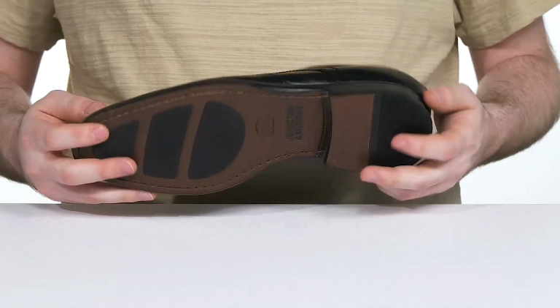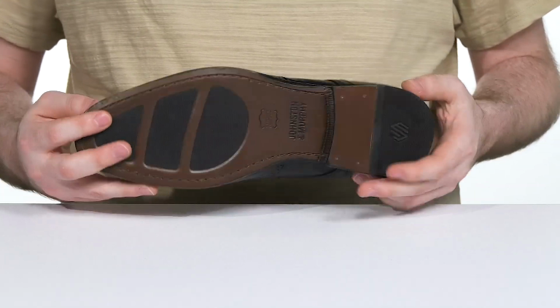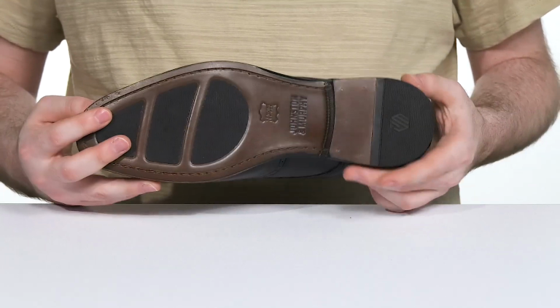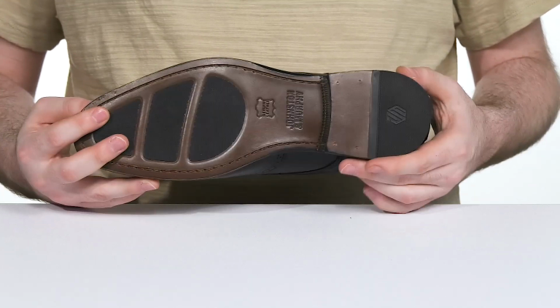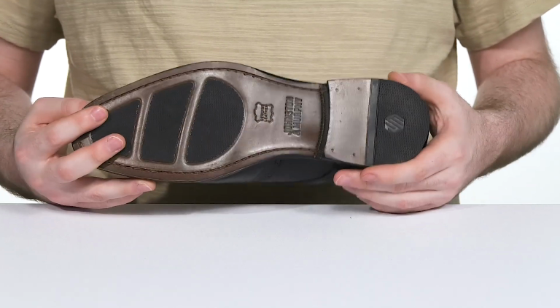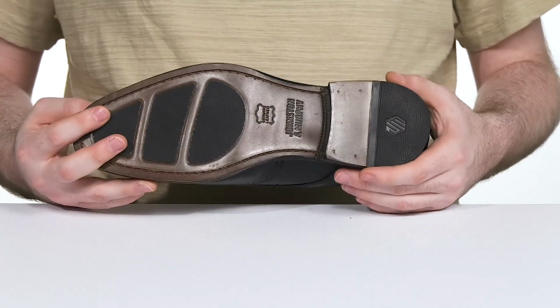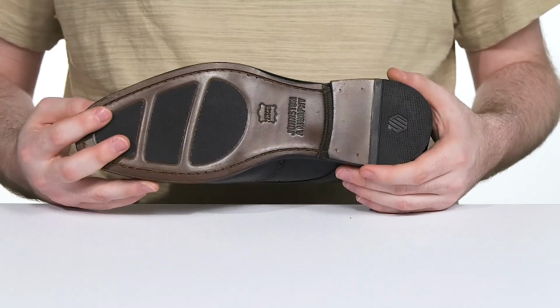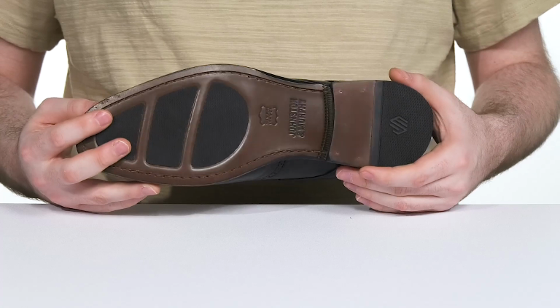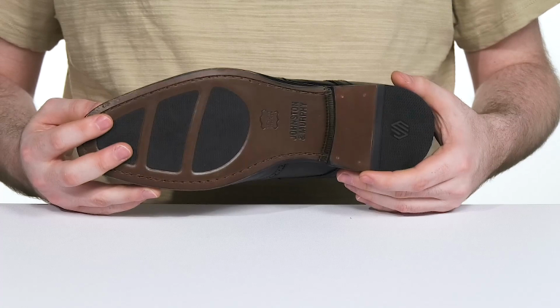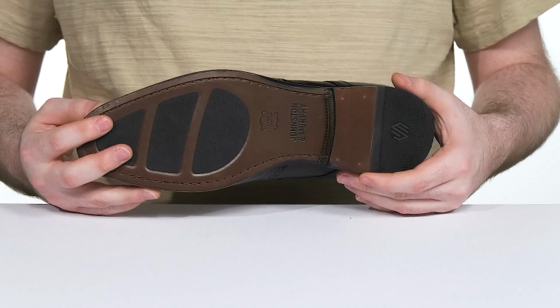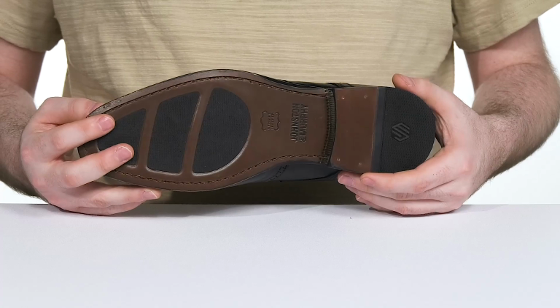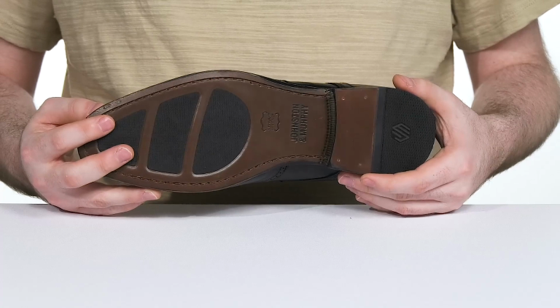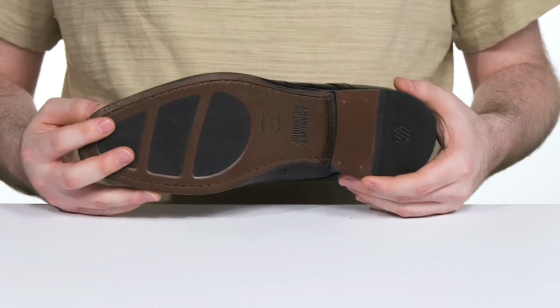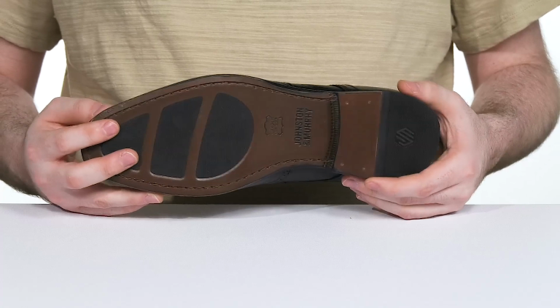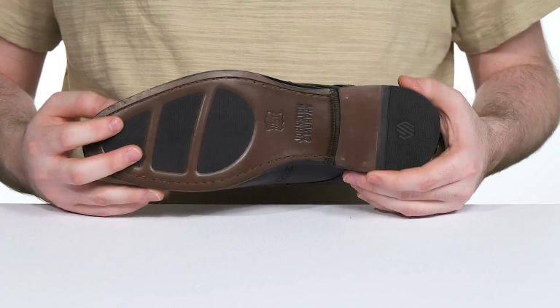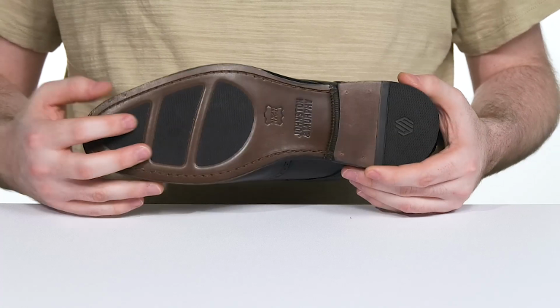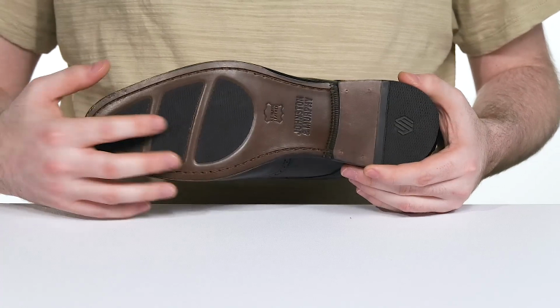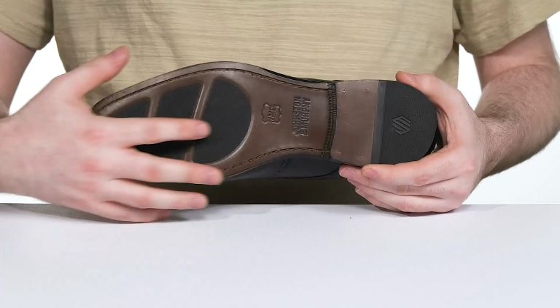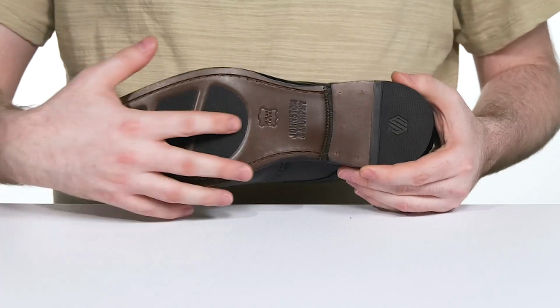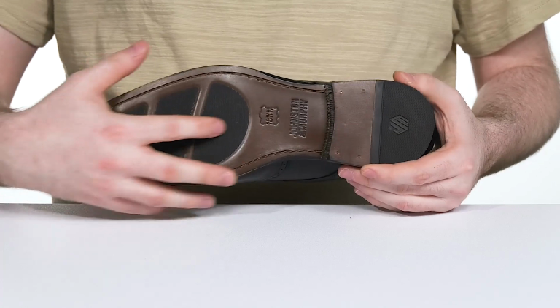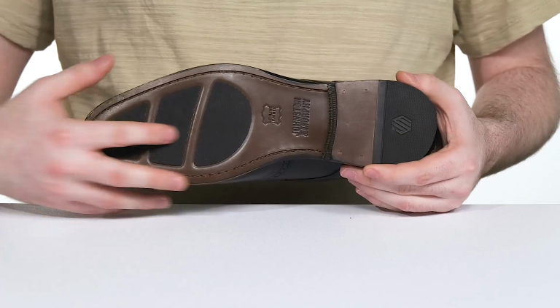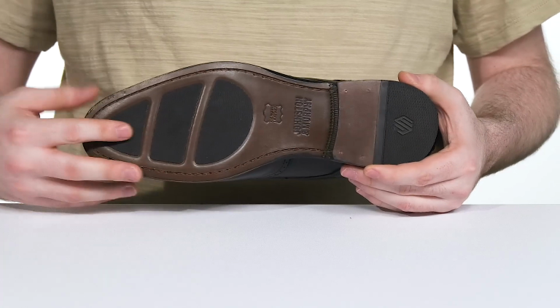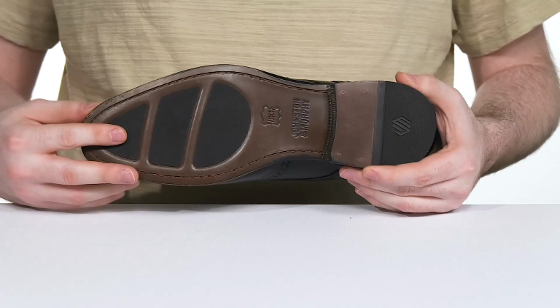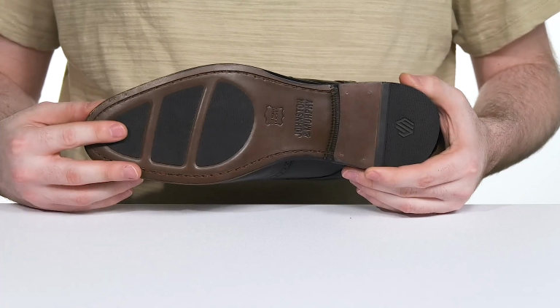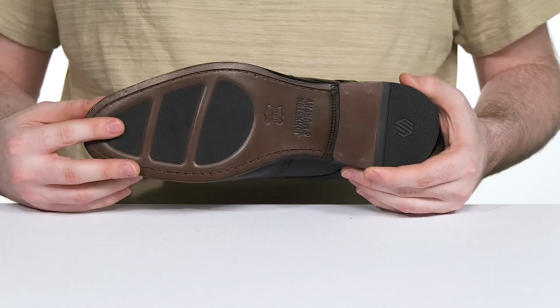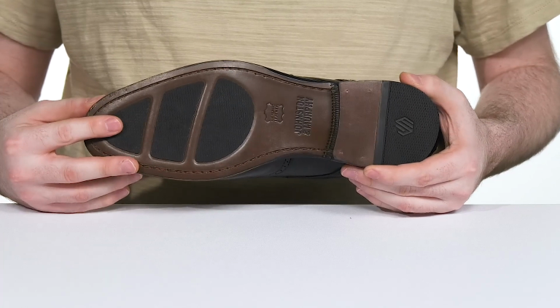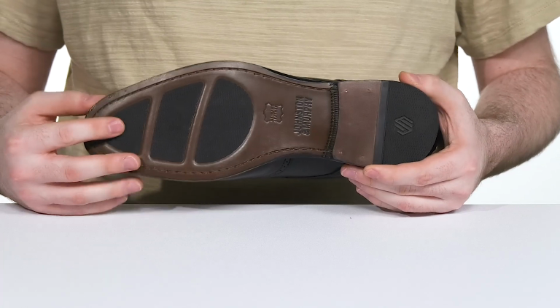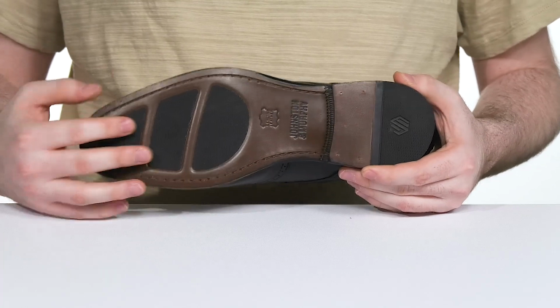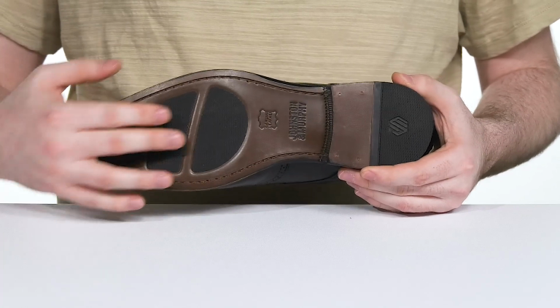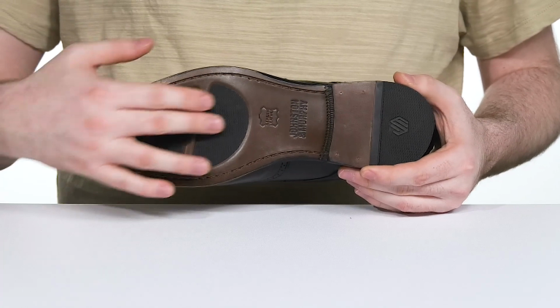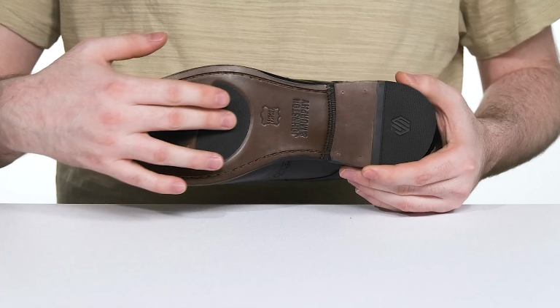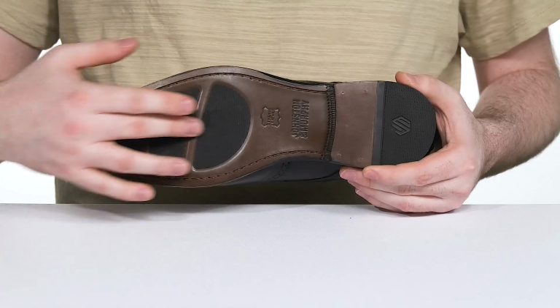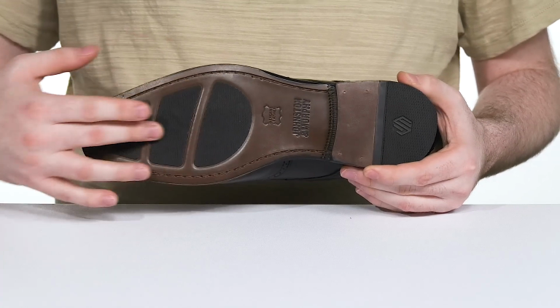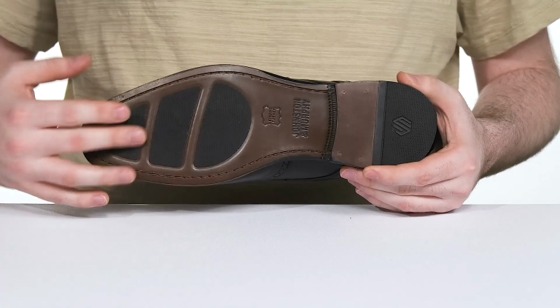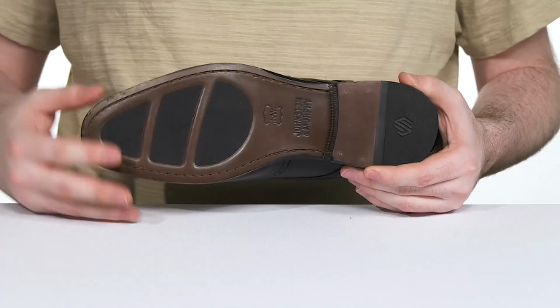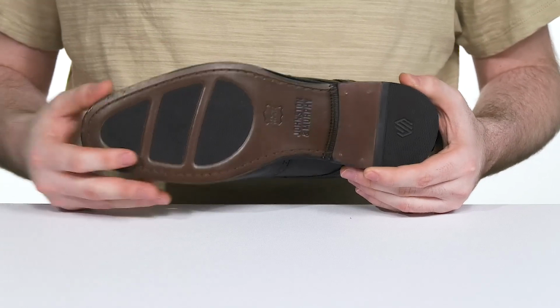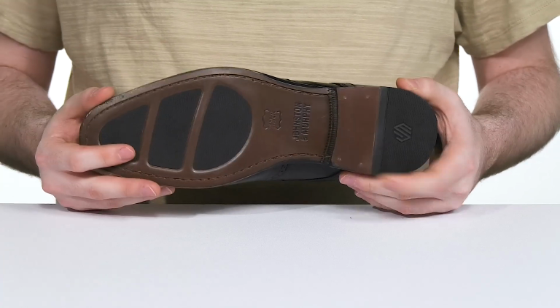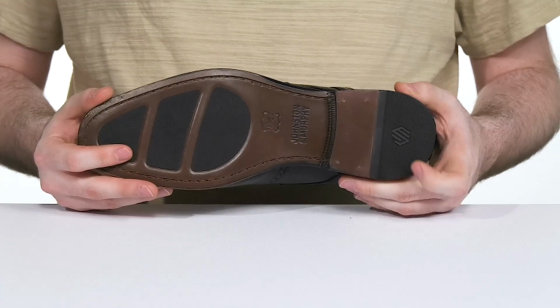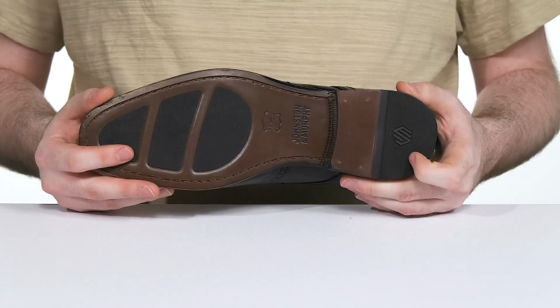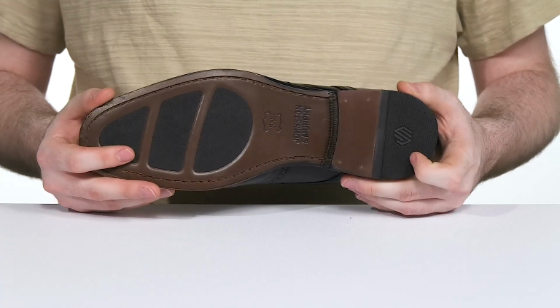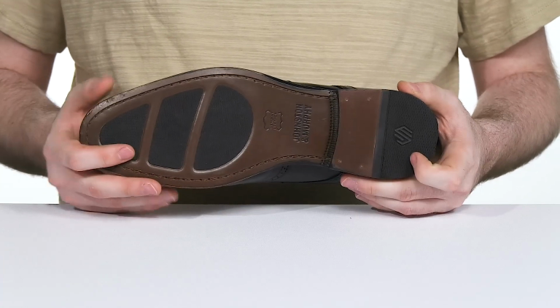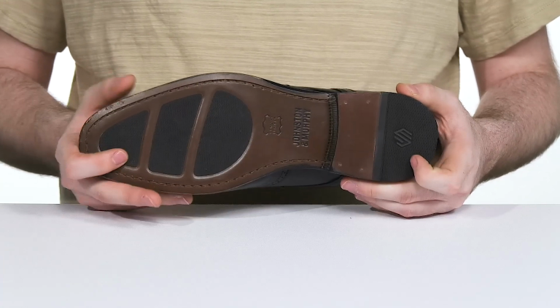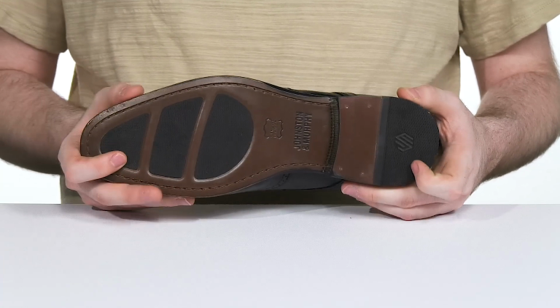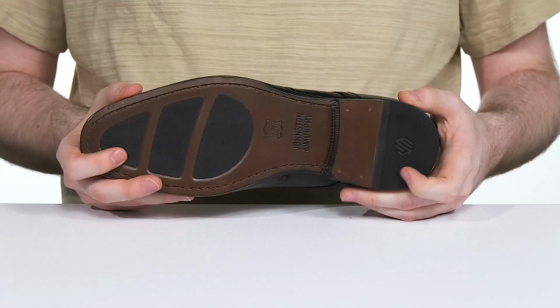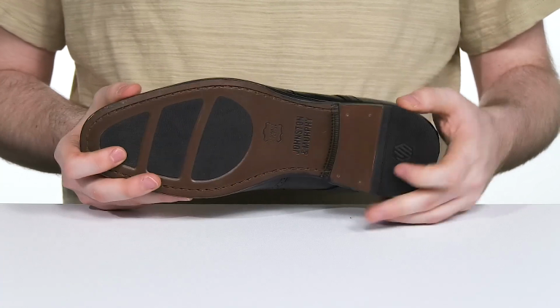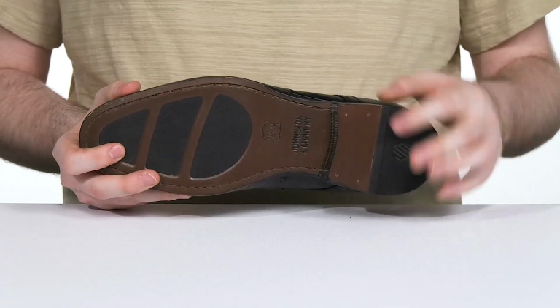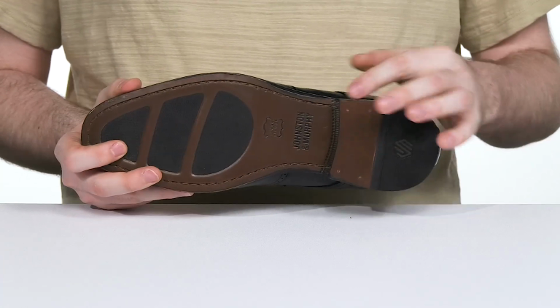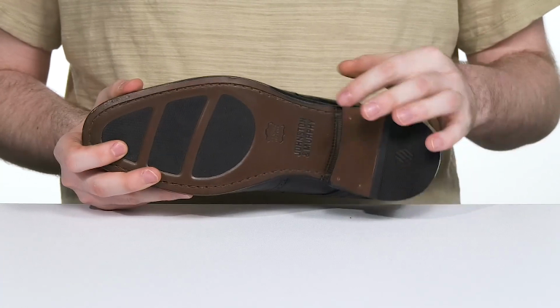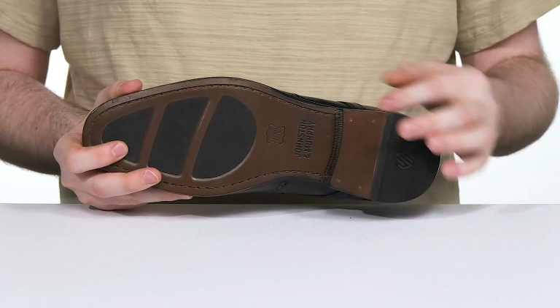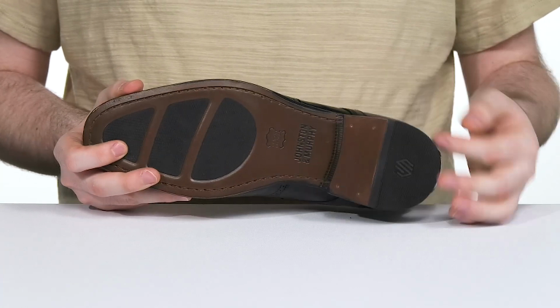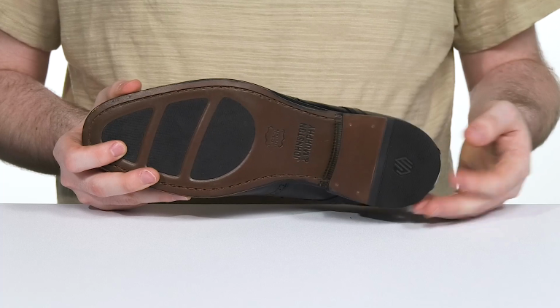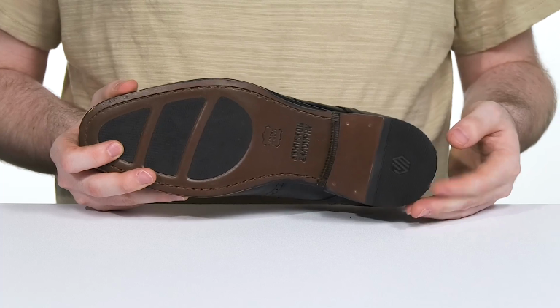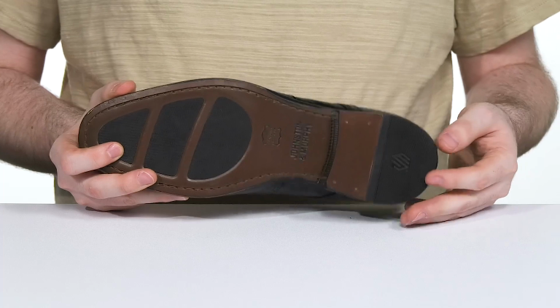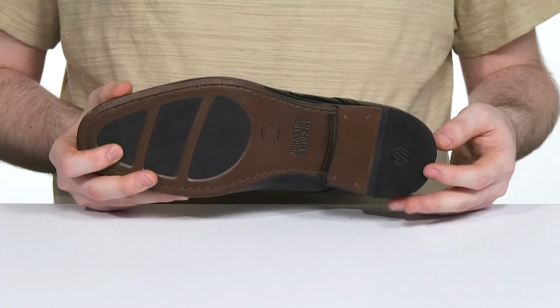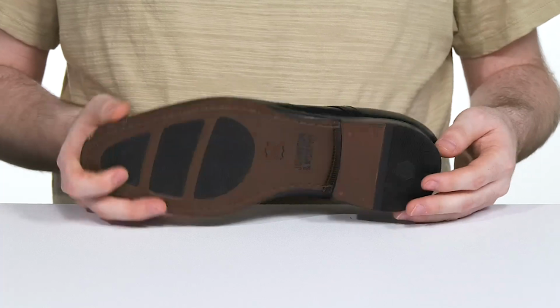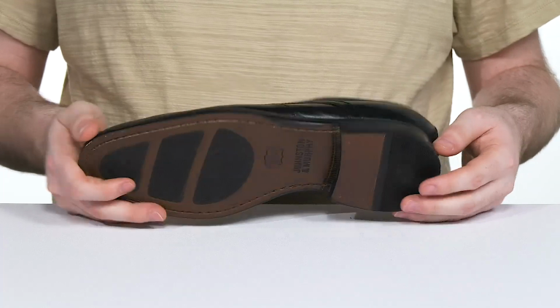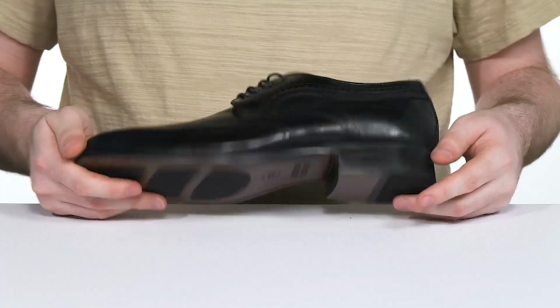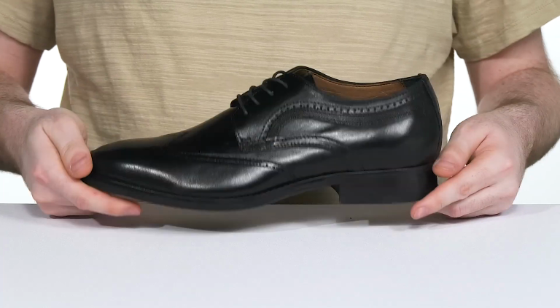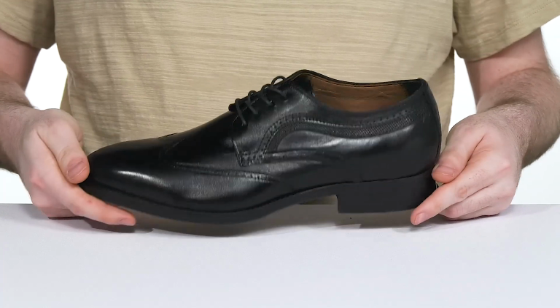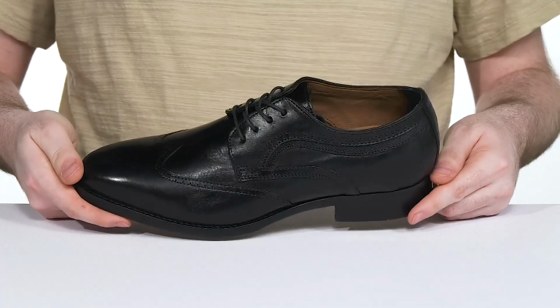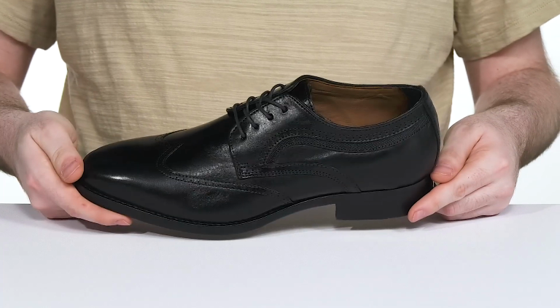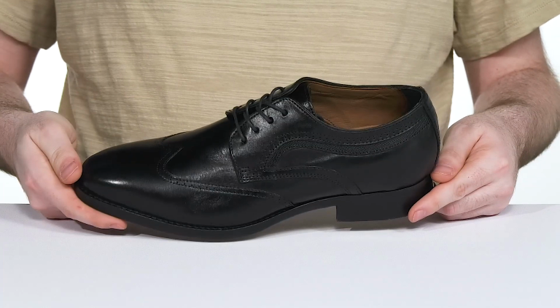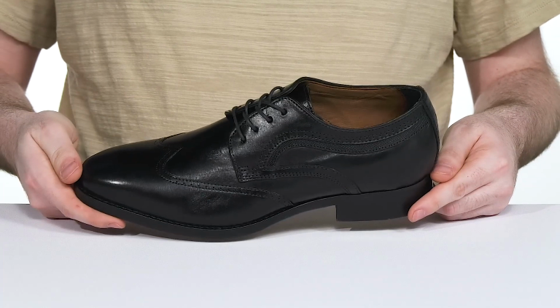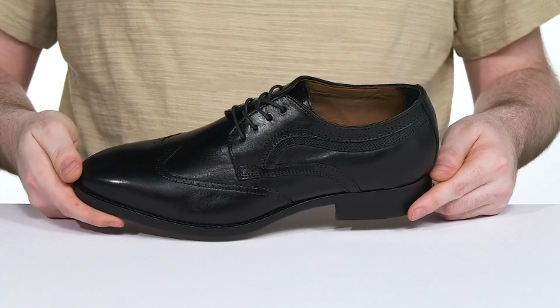Underneath it has a leather outsole with some rubber inserts, adding some grip in the toe and the heel, using a stacked design for a boost in height.